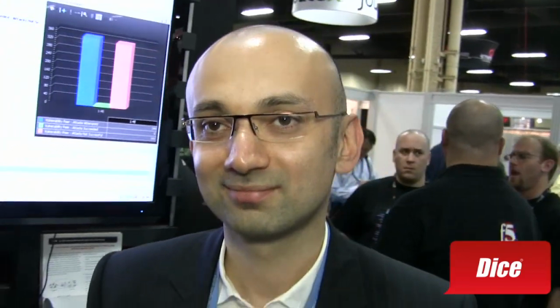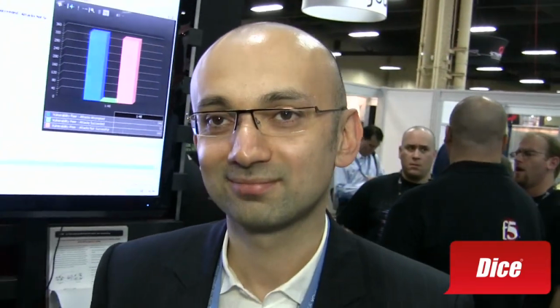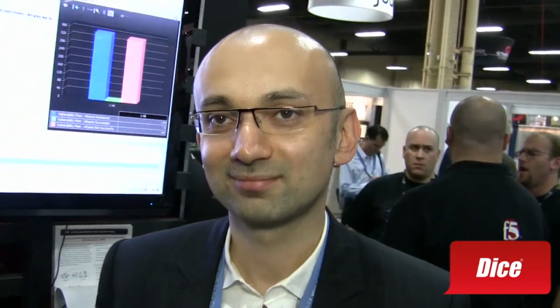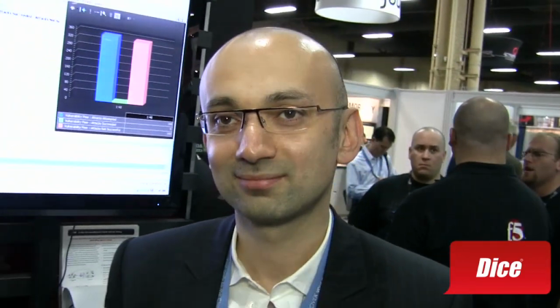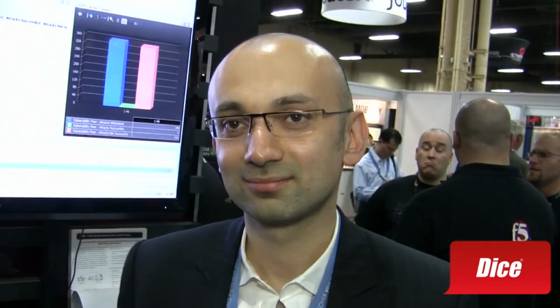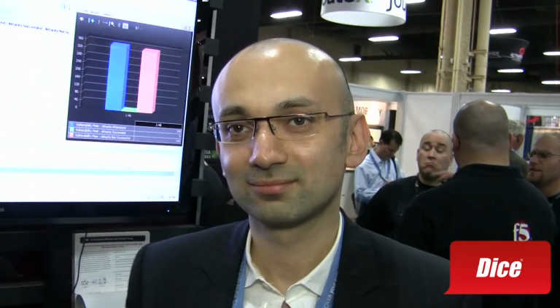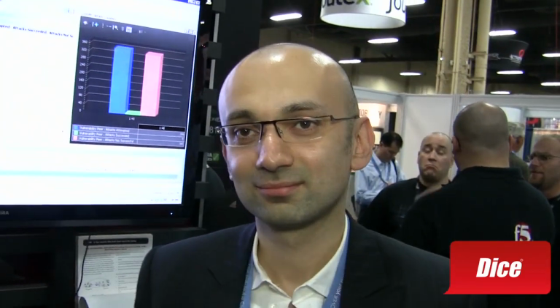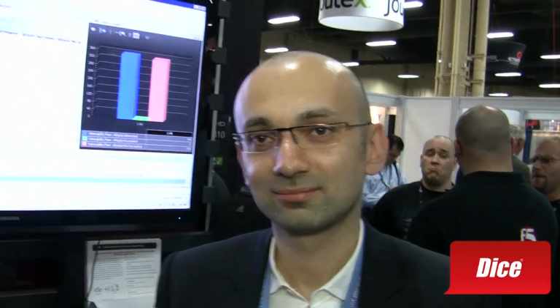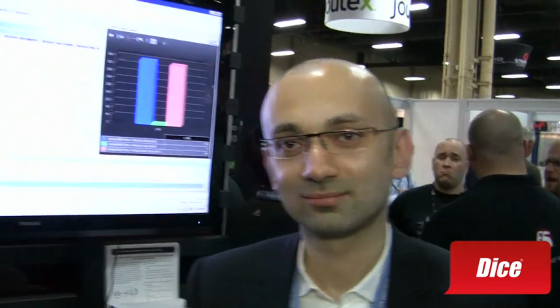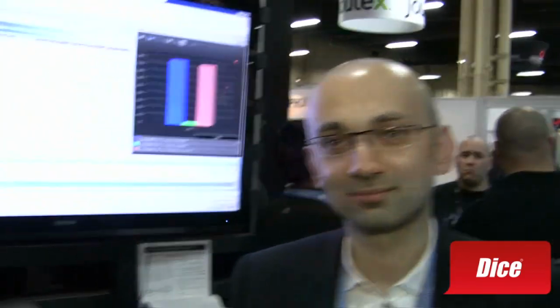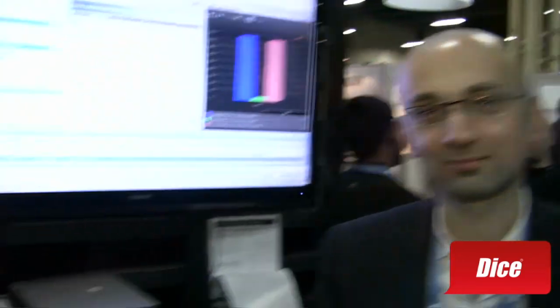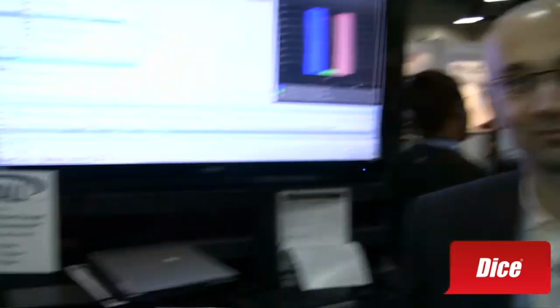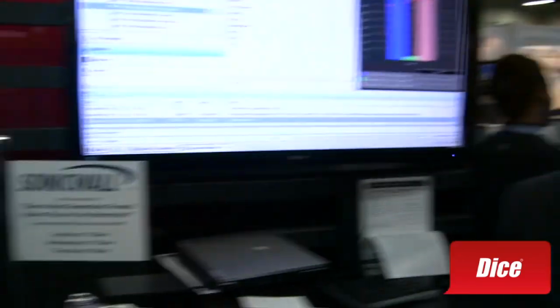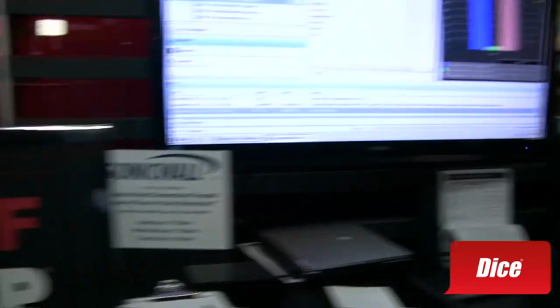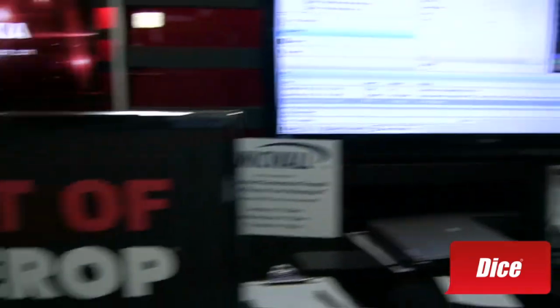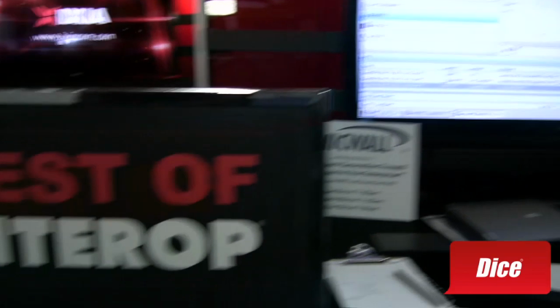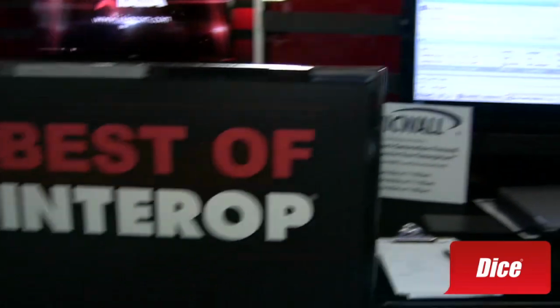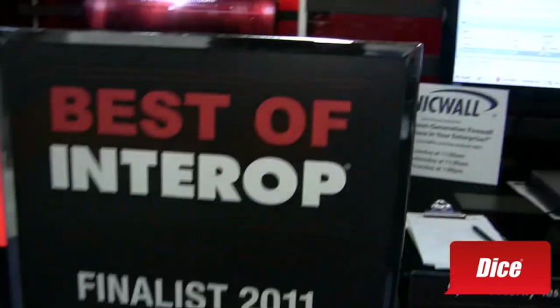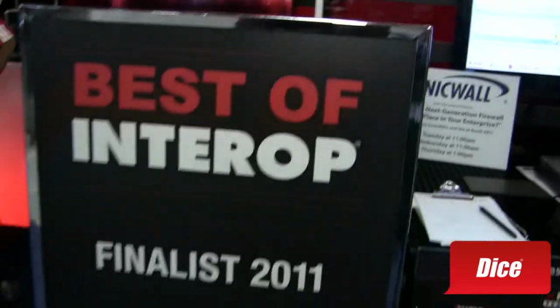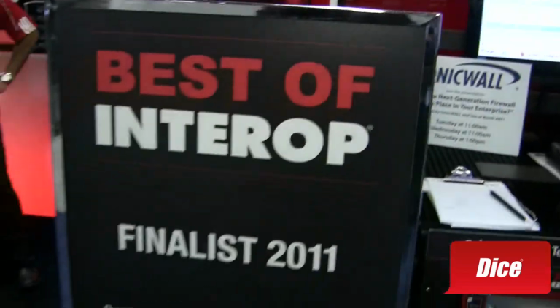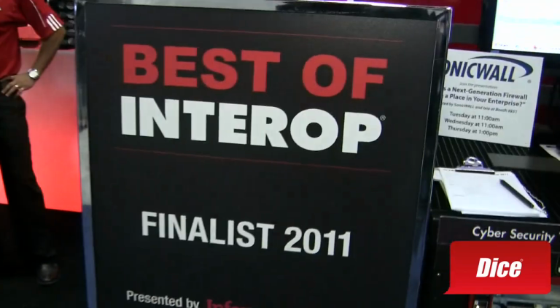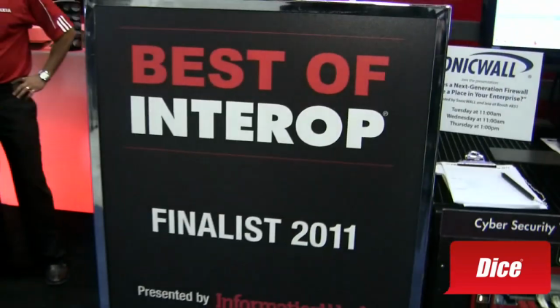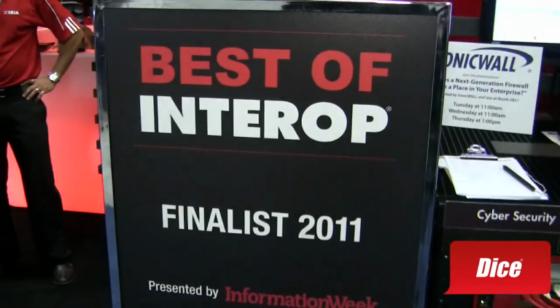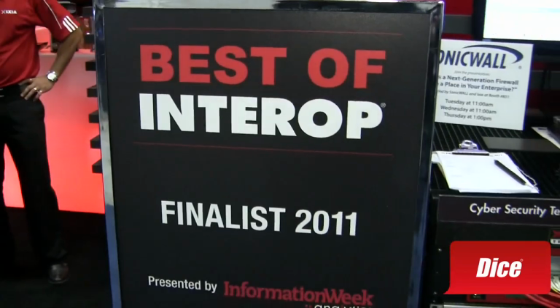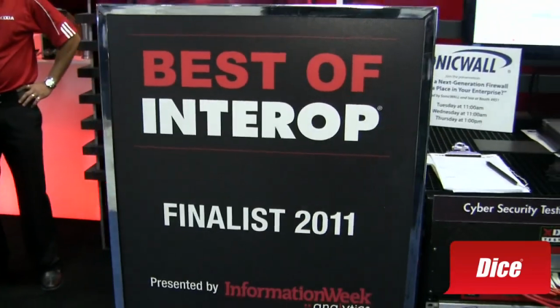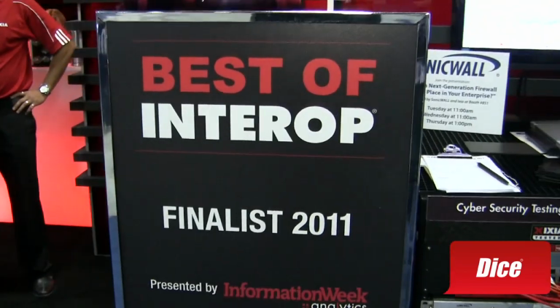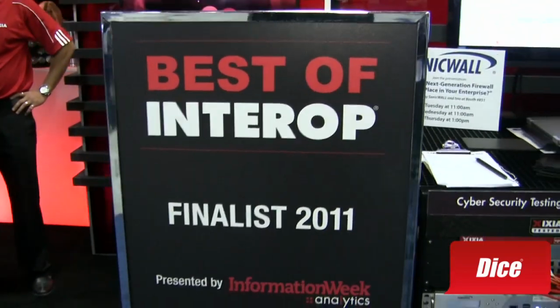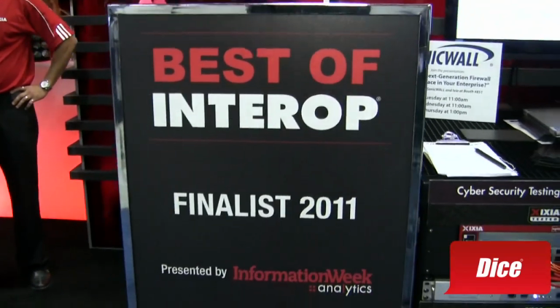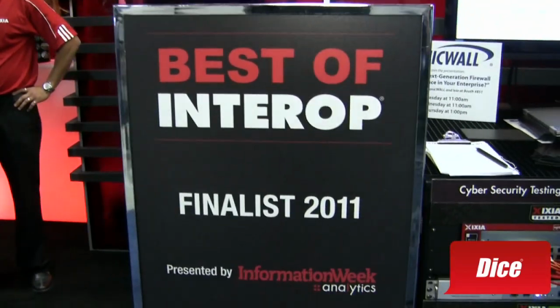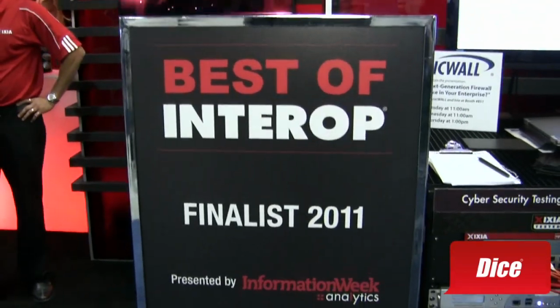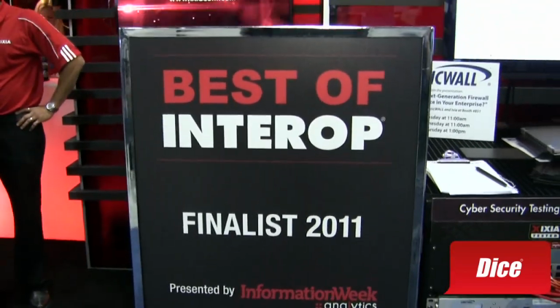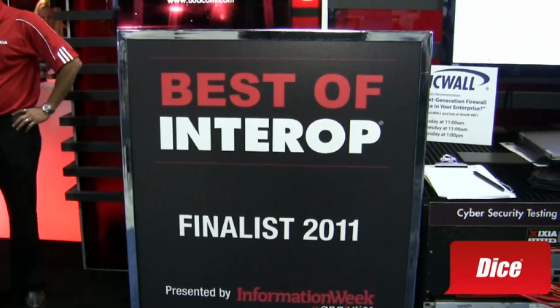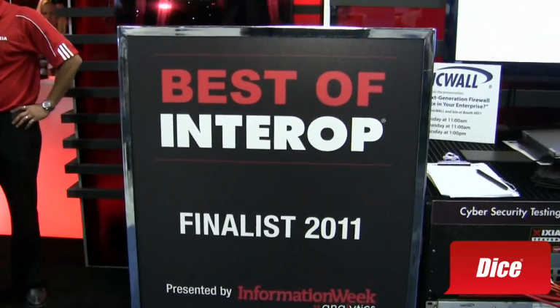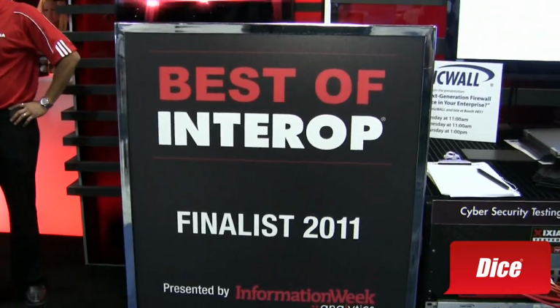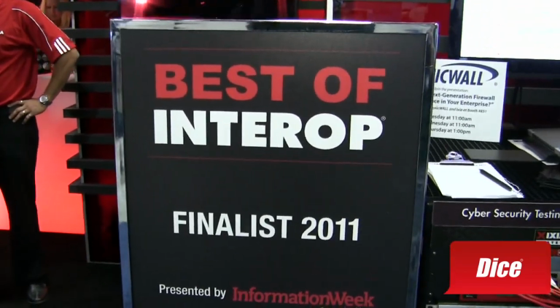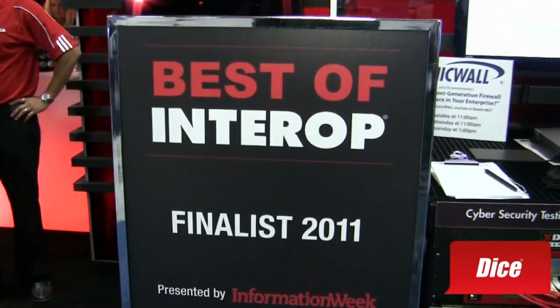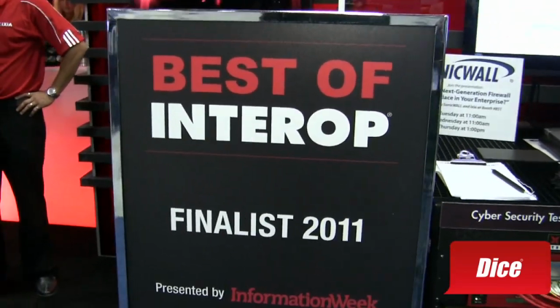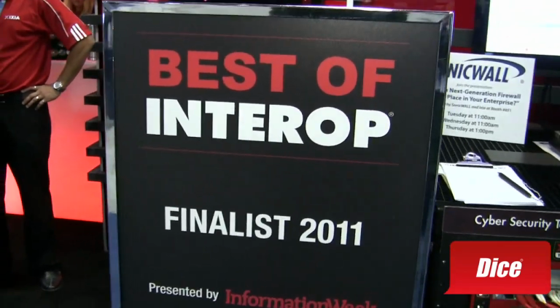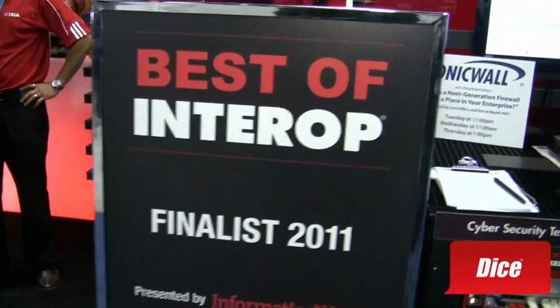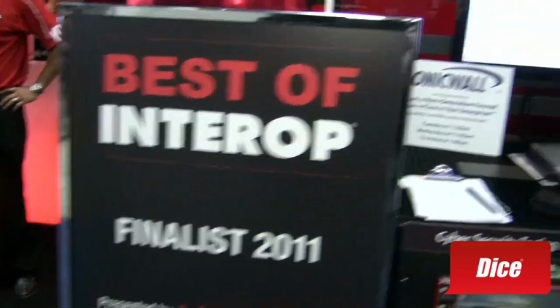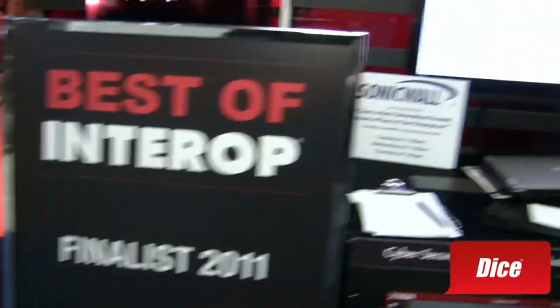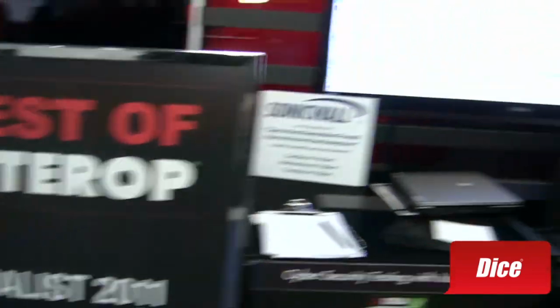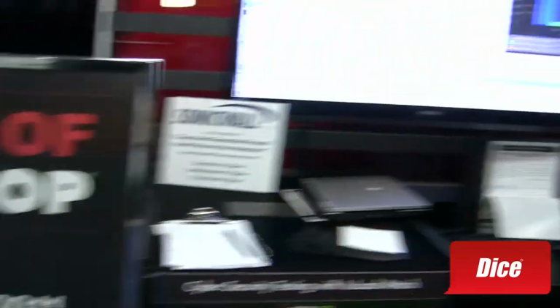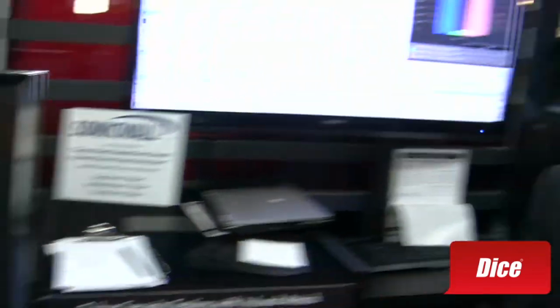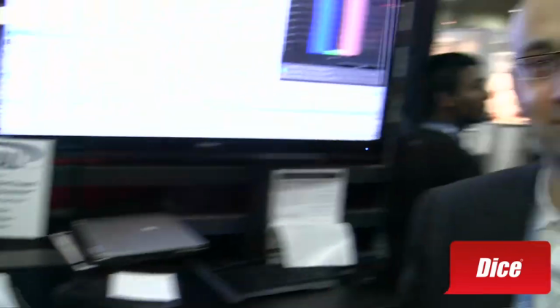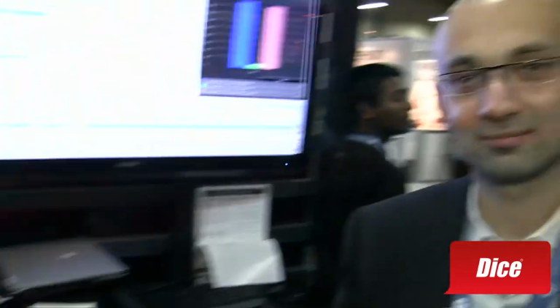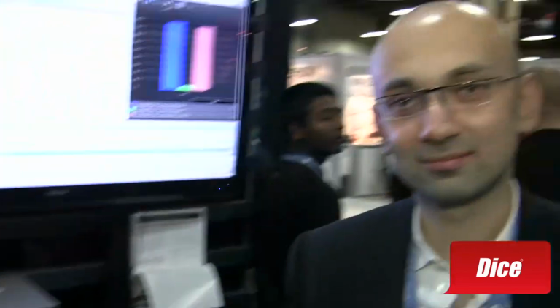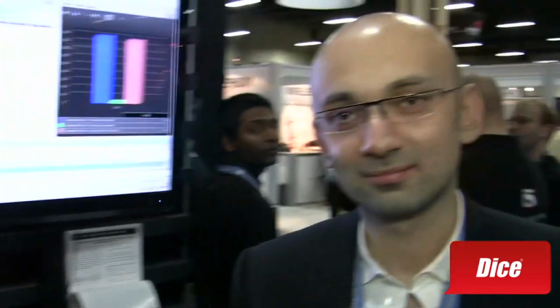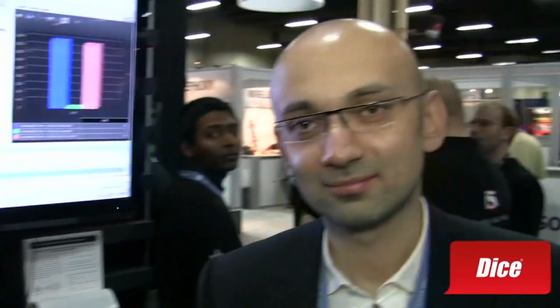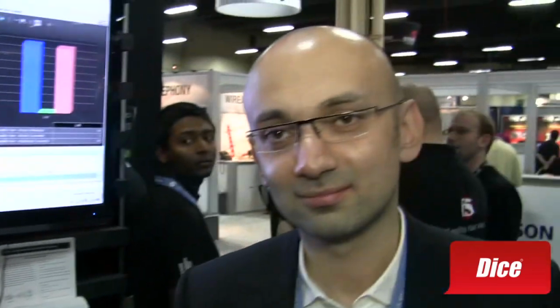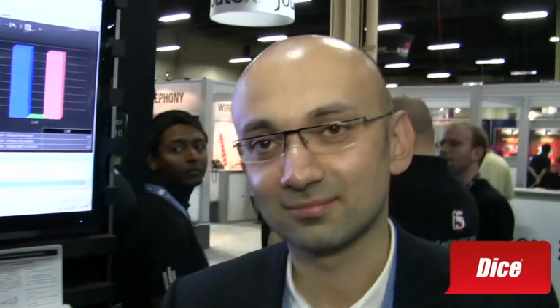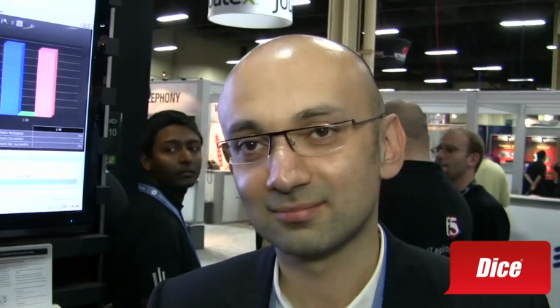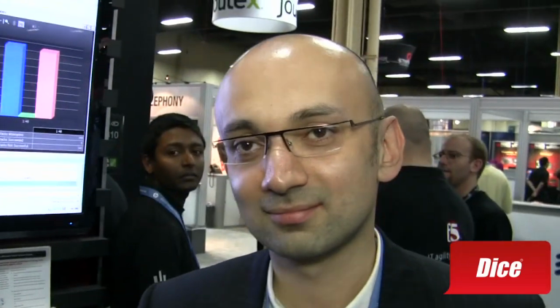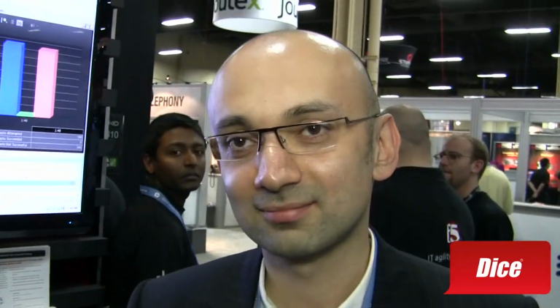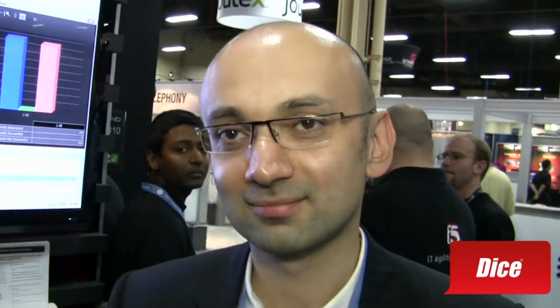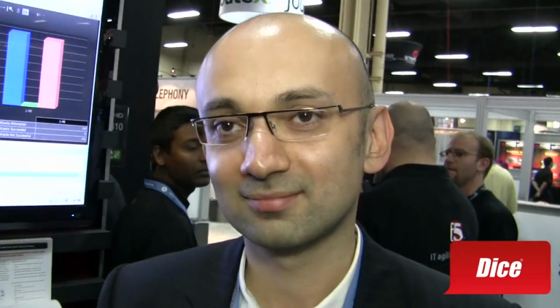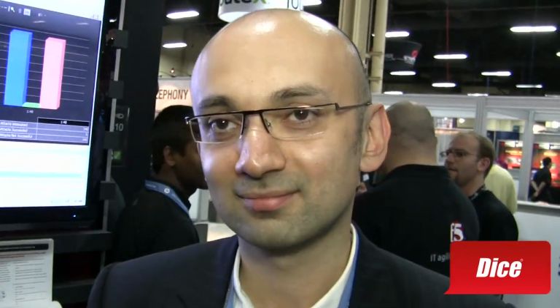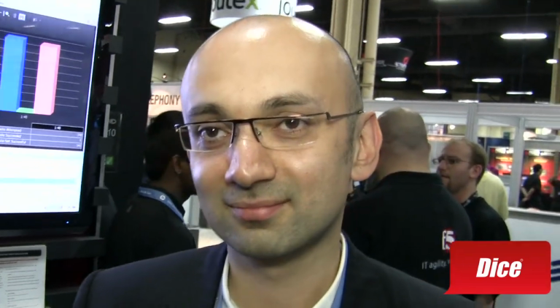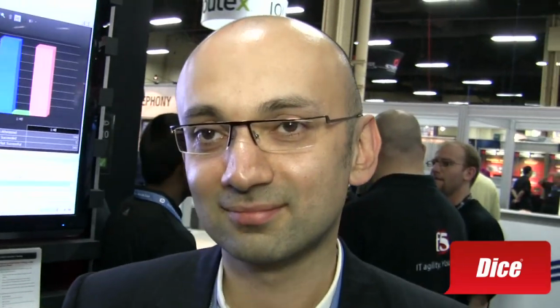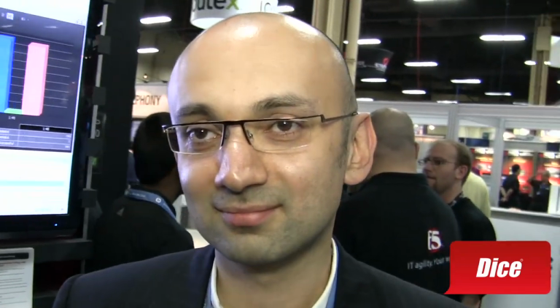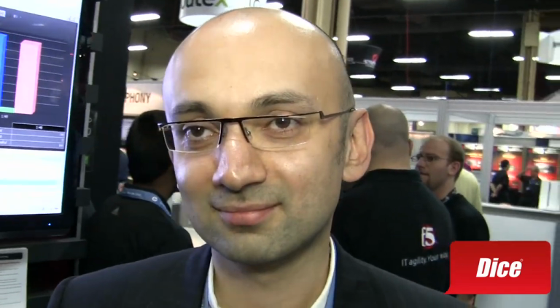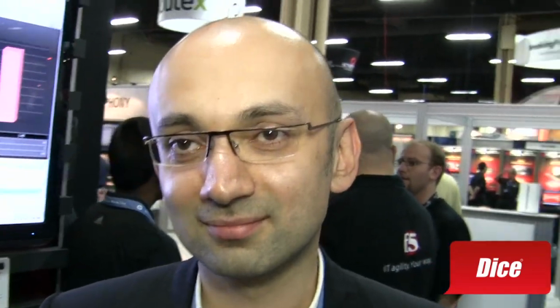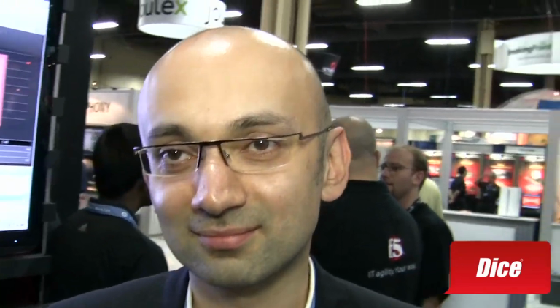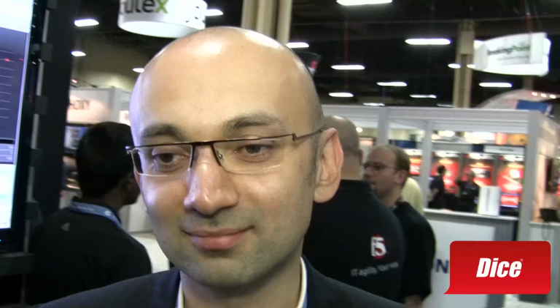You guys just became a finalist for Best of Interop. What did you do that made you the finalist?